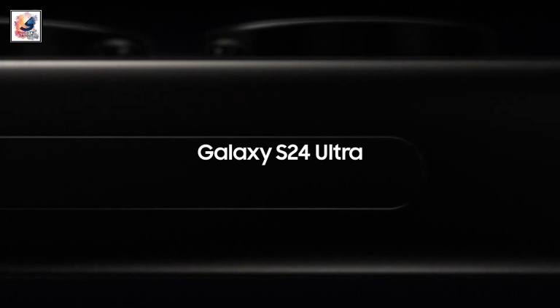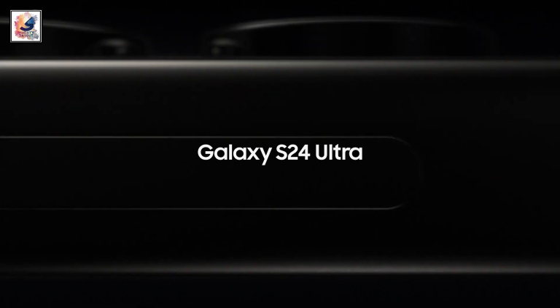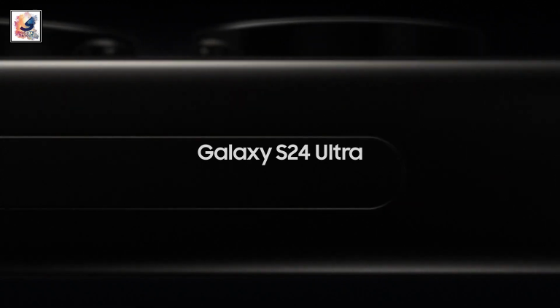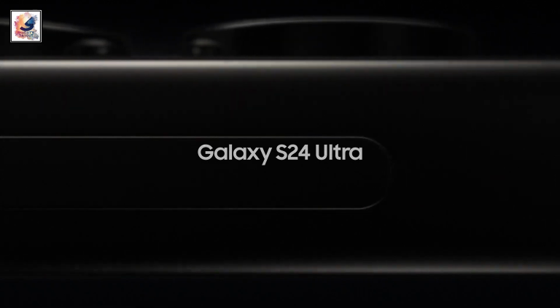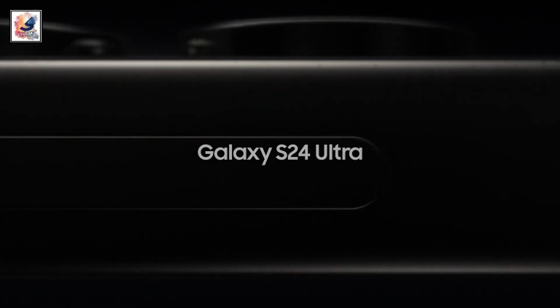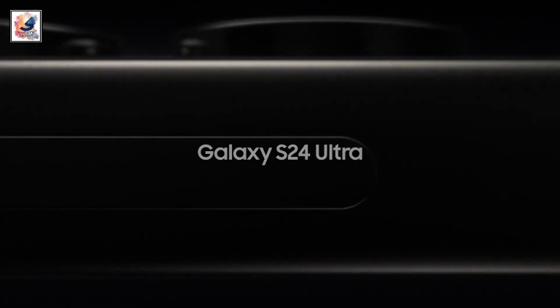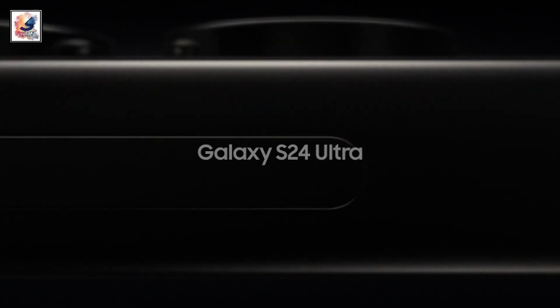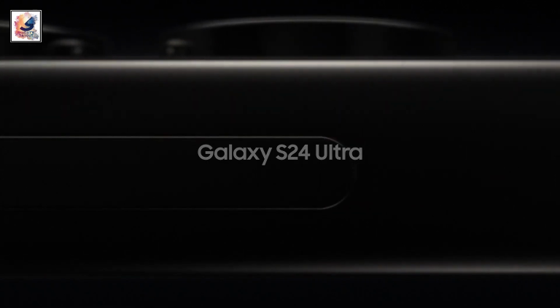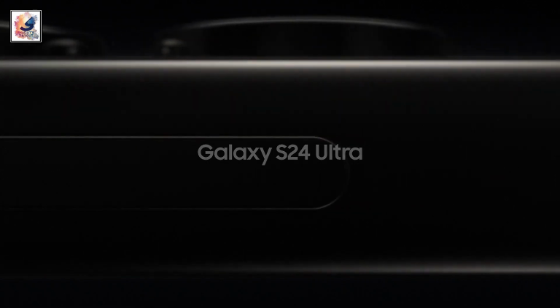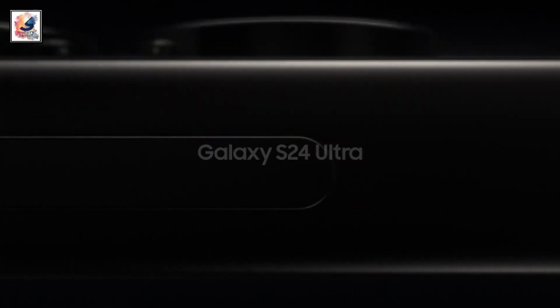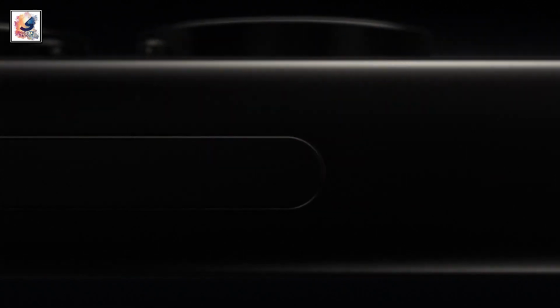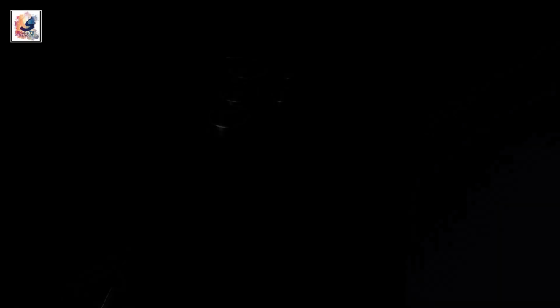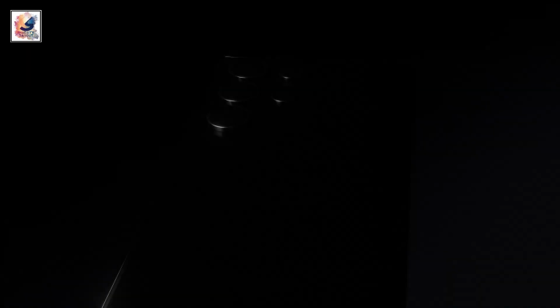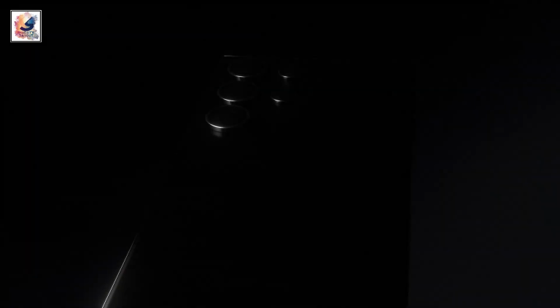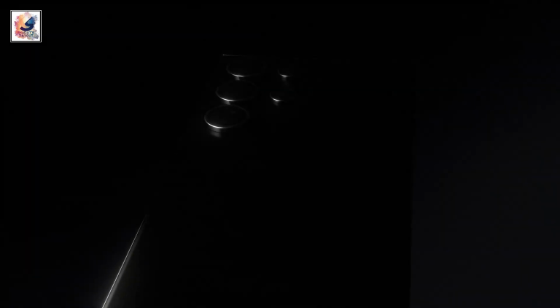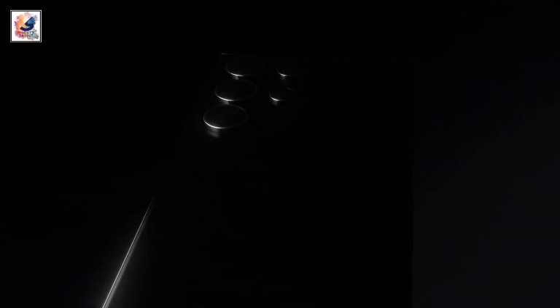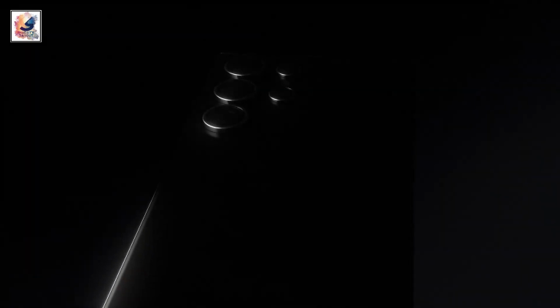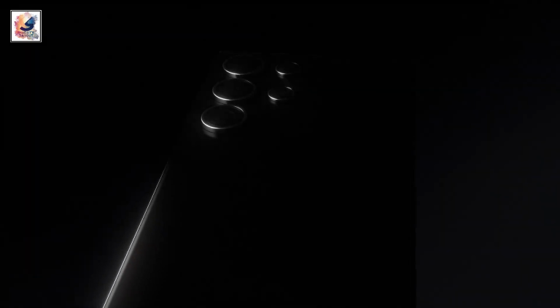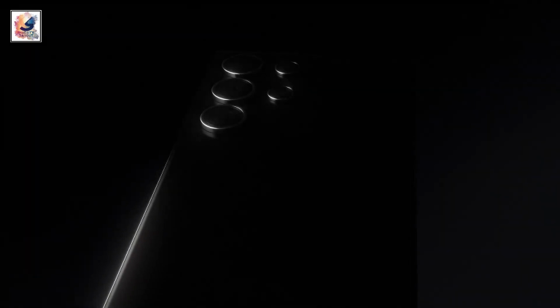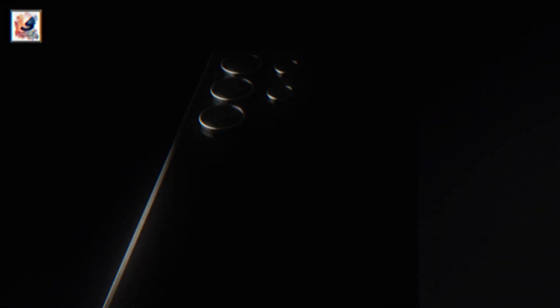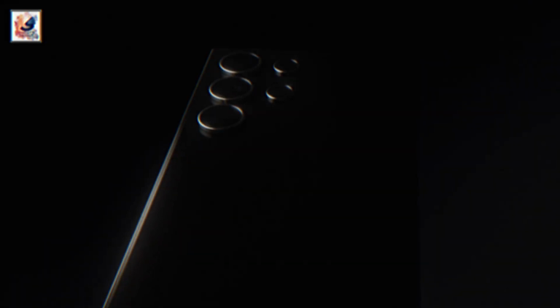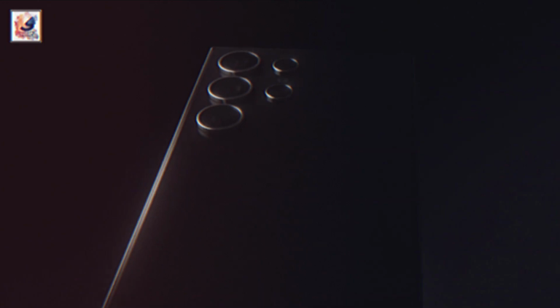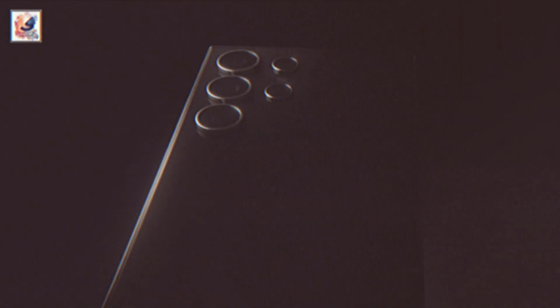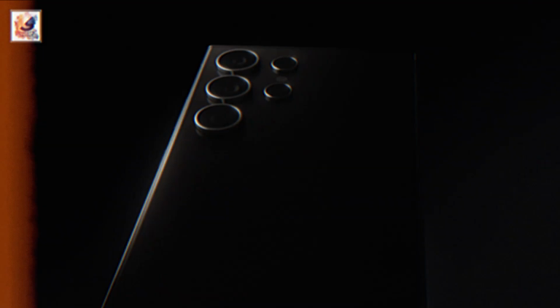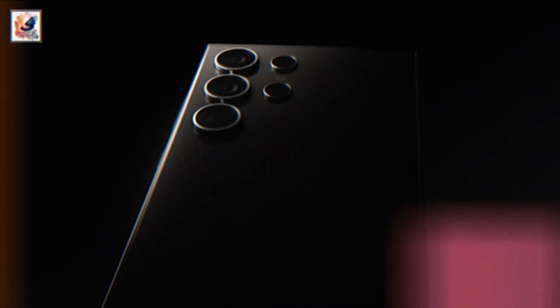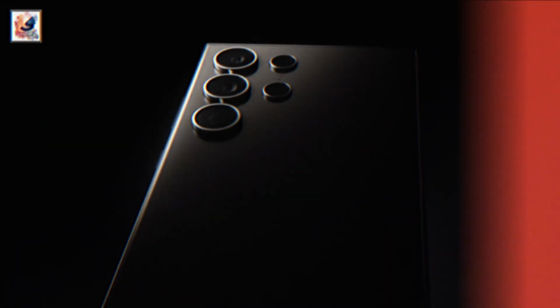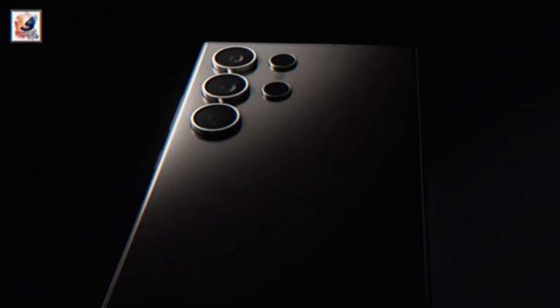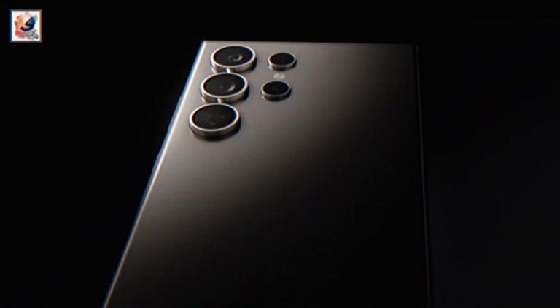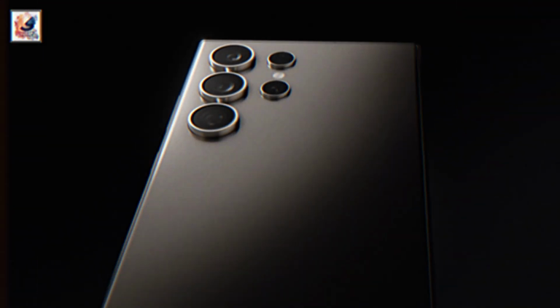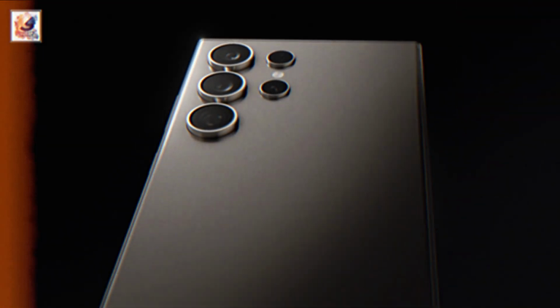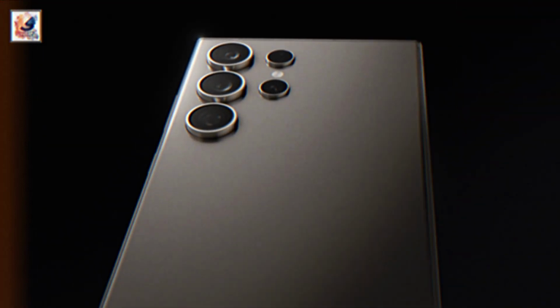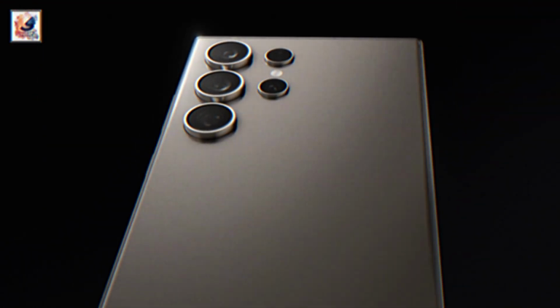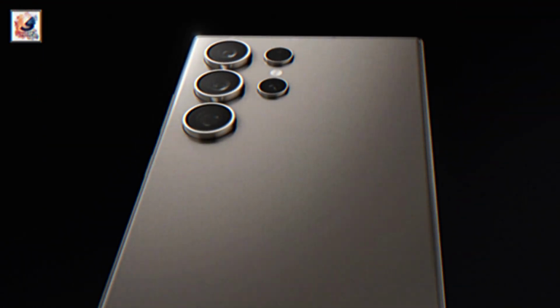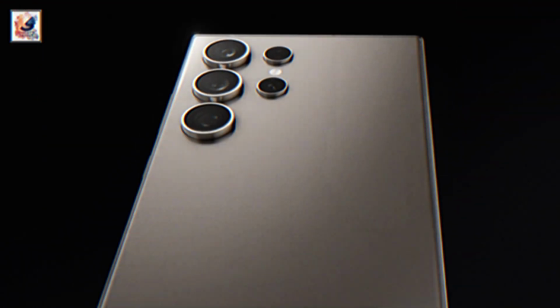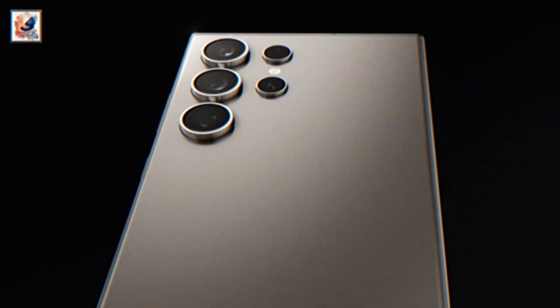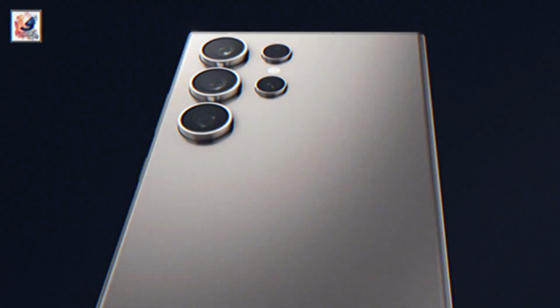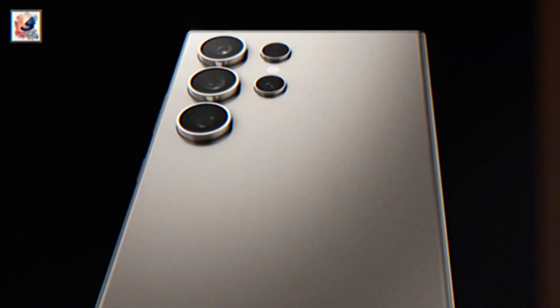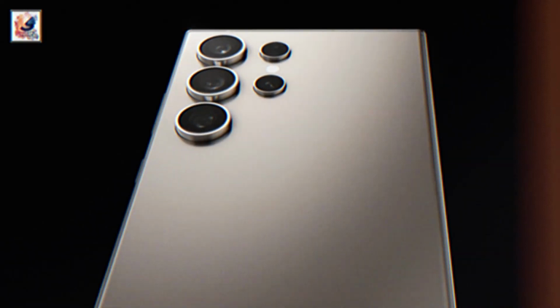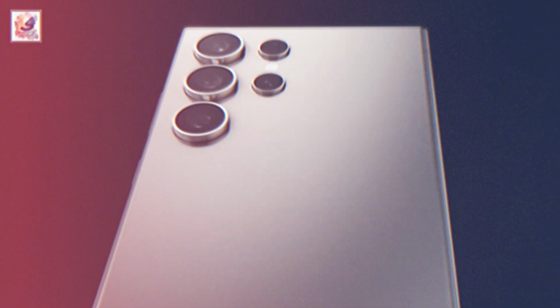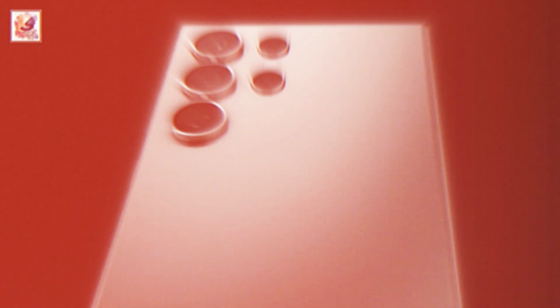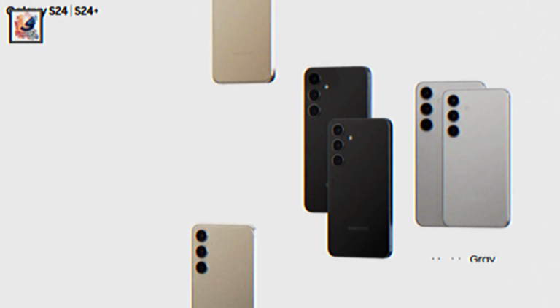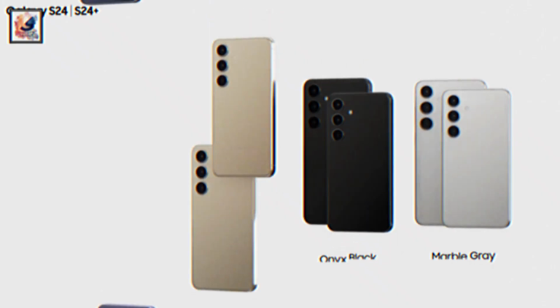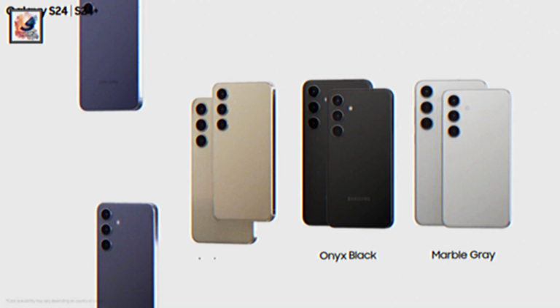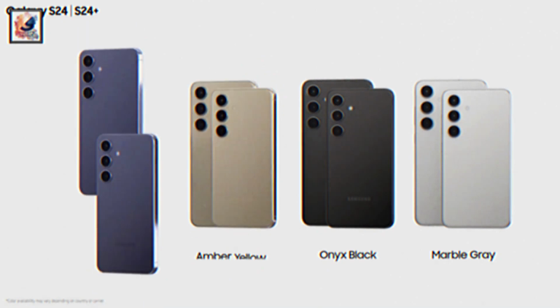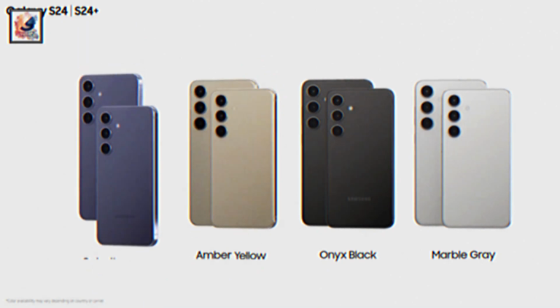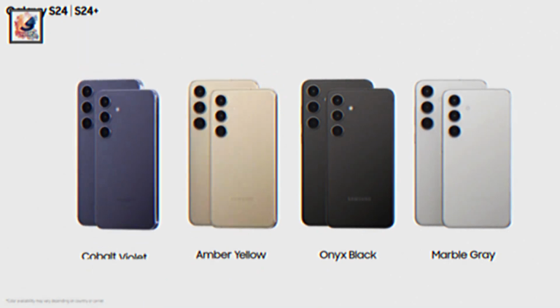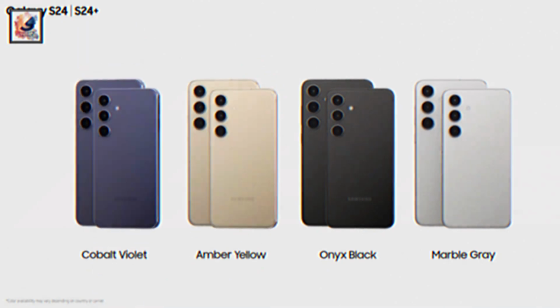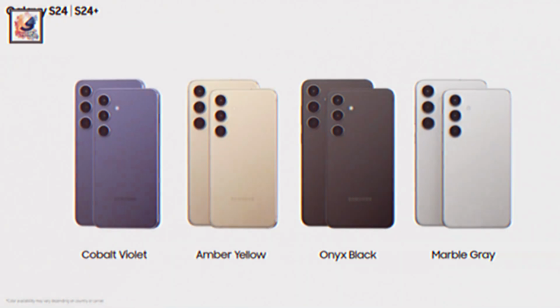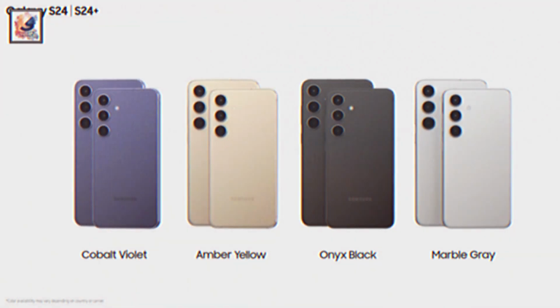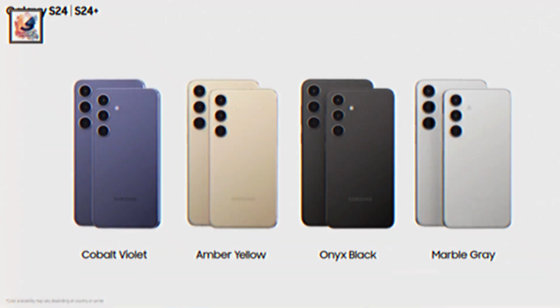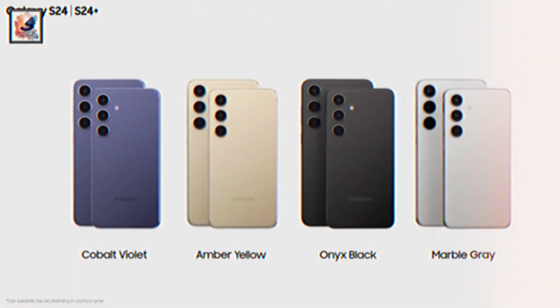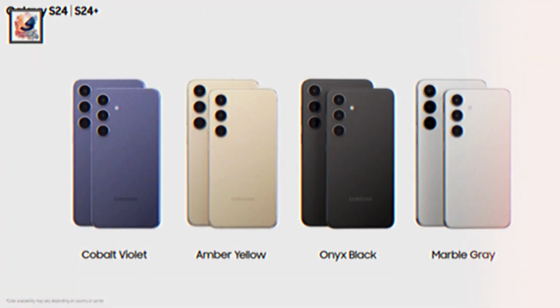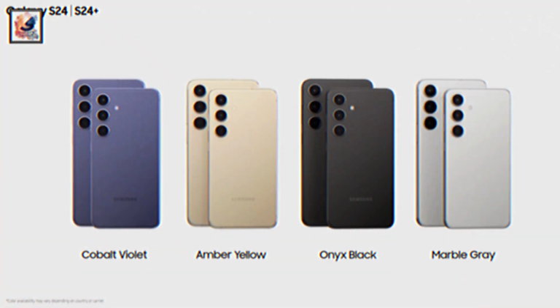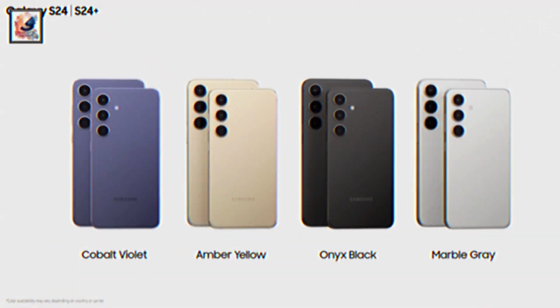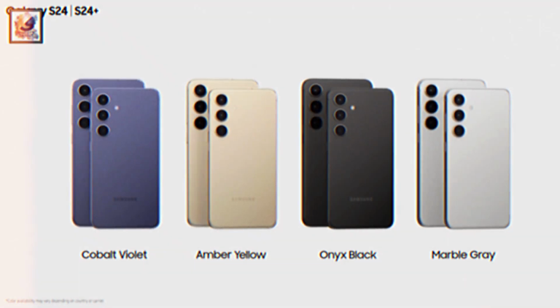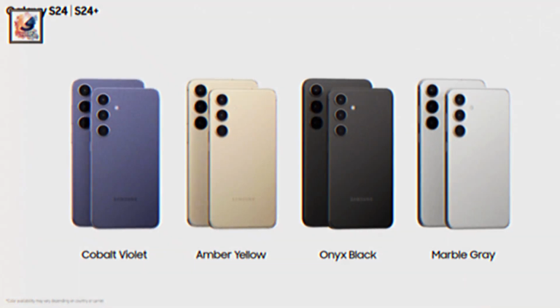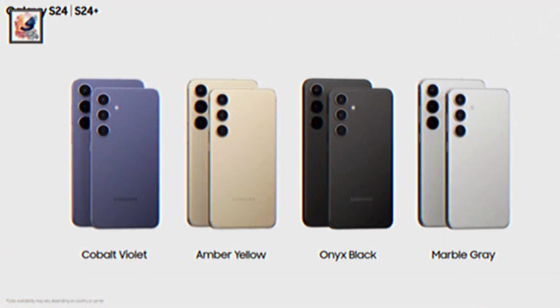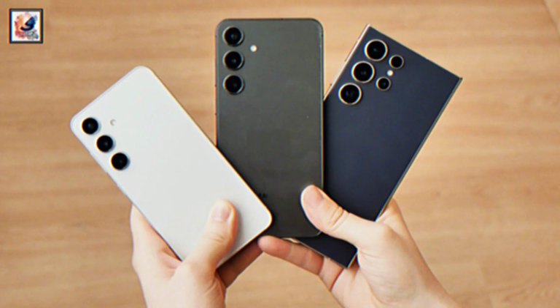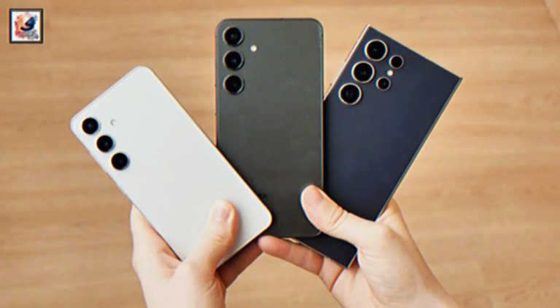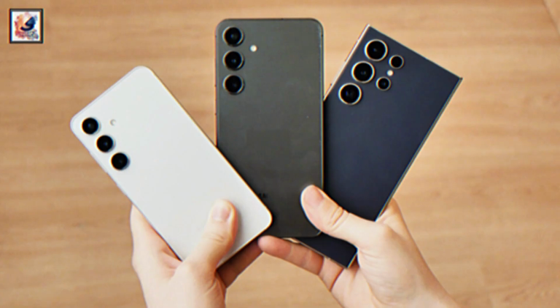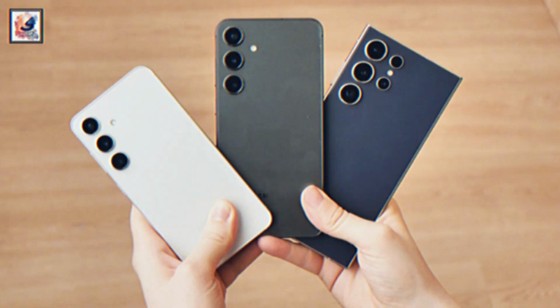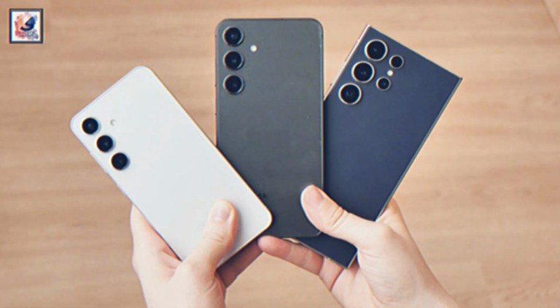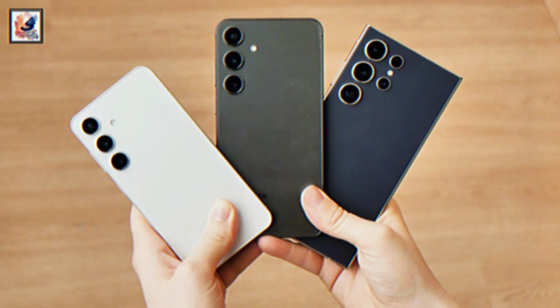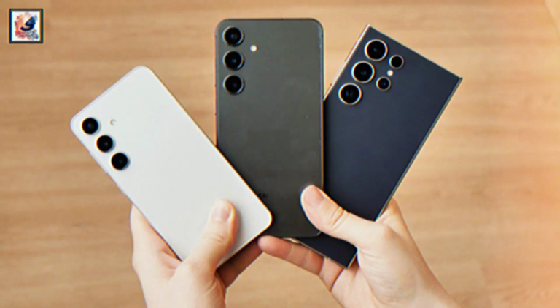Hey guys, finally today Samsung revealed the Galaxy S24 series — Galaxy S24, Galaxy S24 Plus, and Galaxy S24 Ultra.